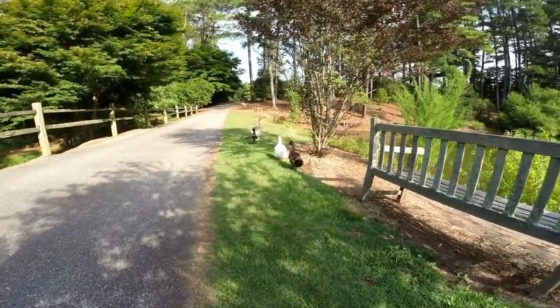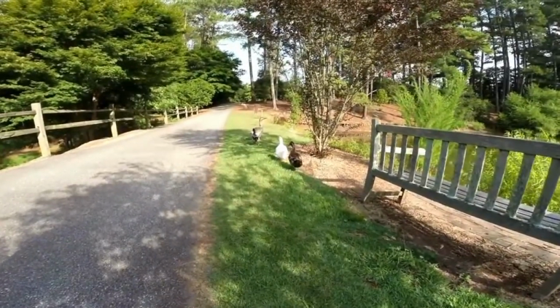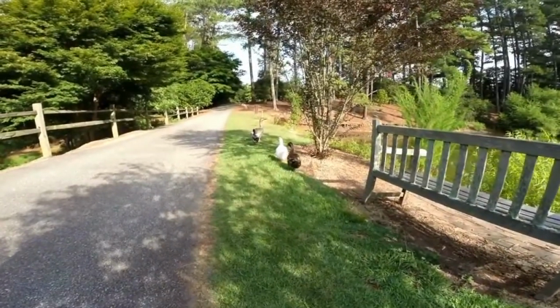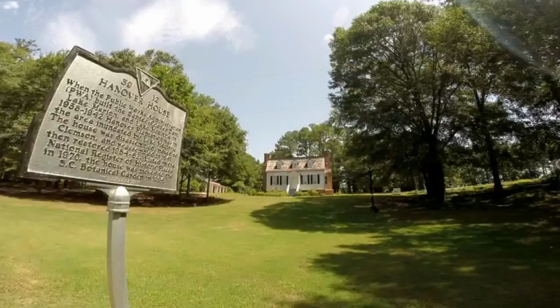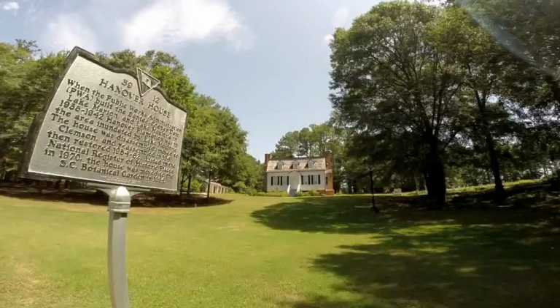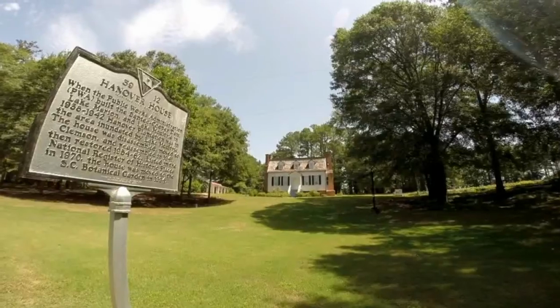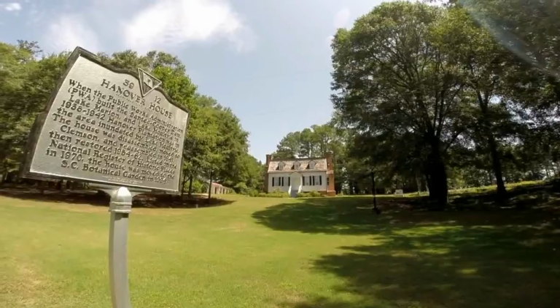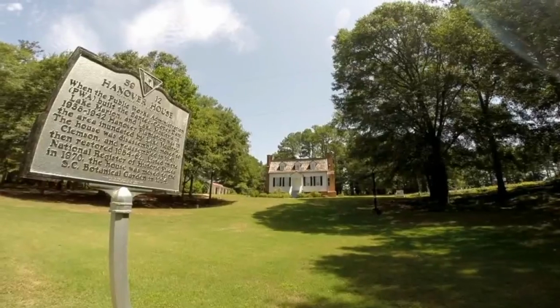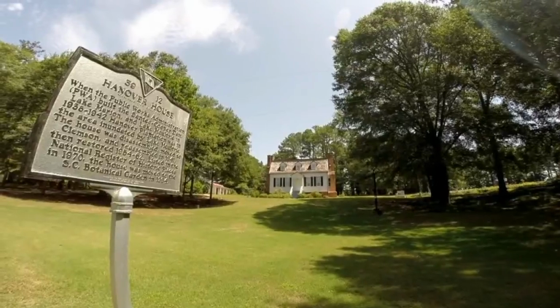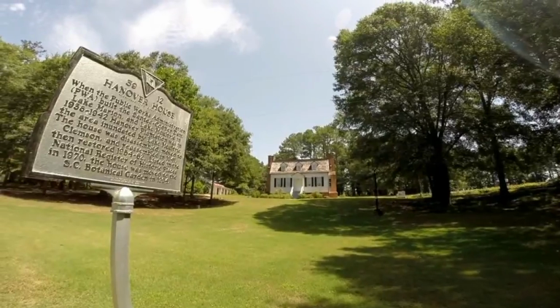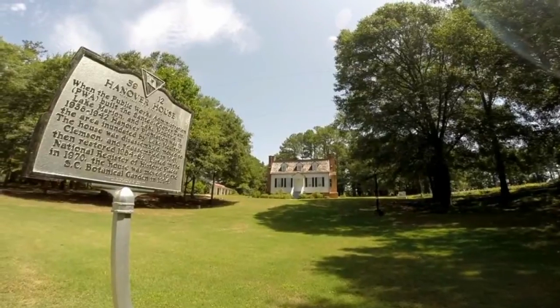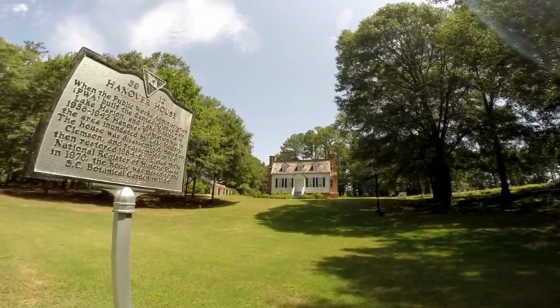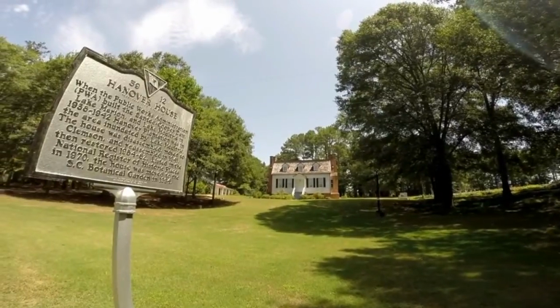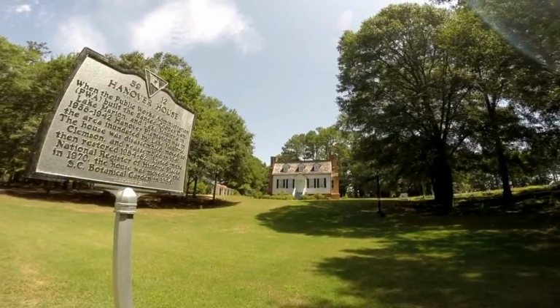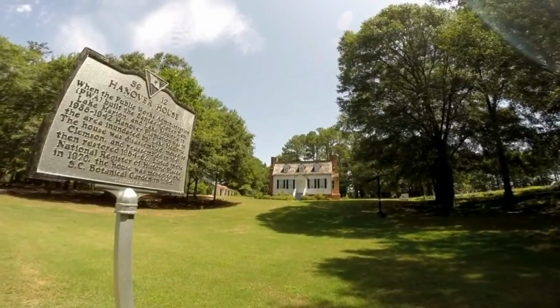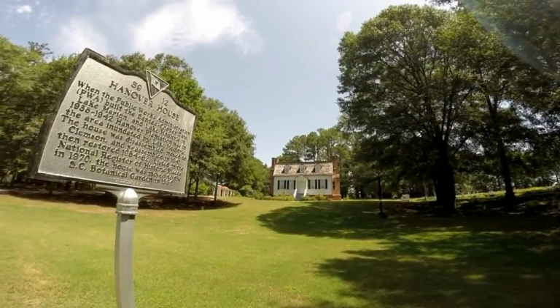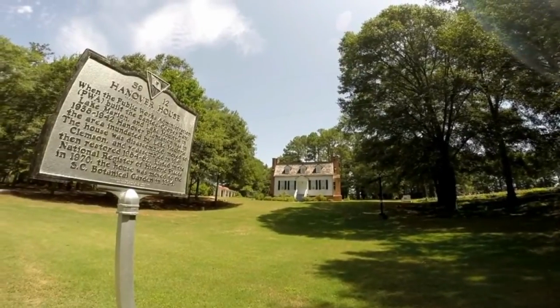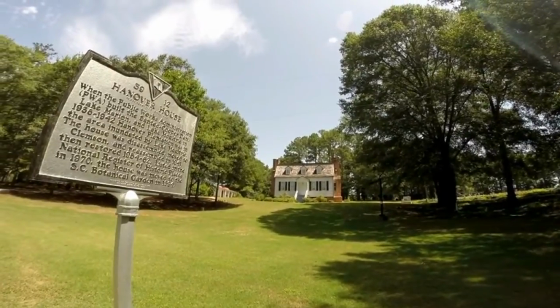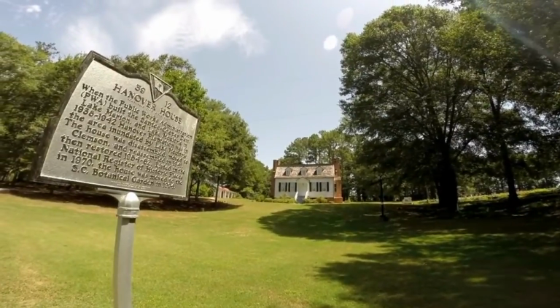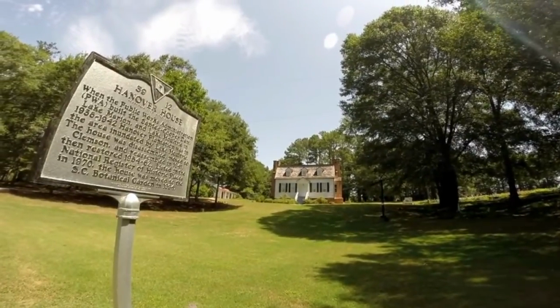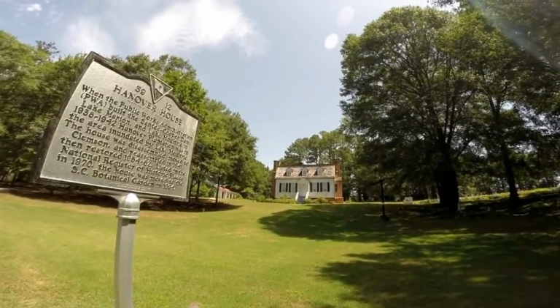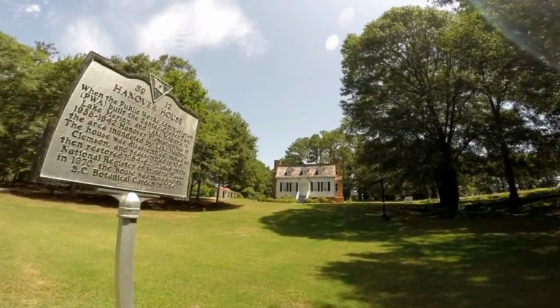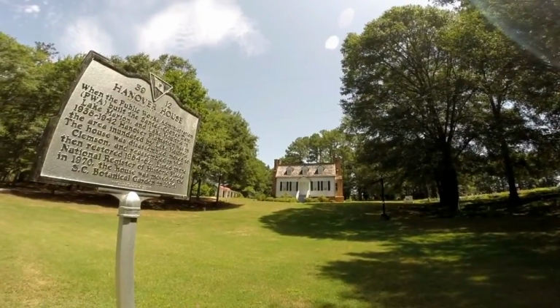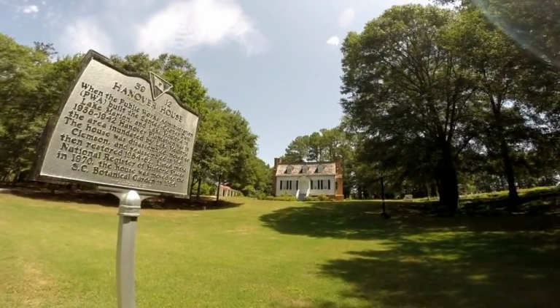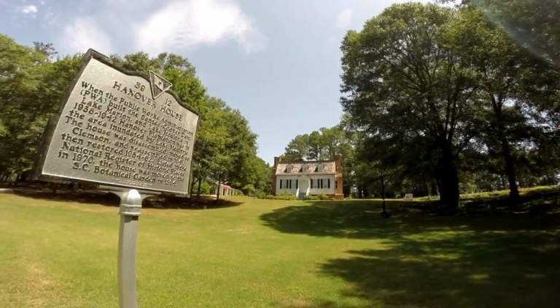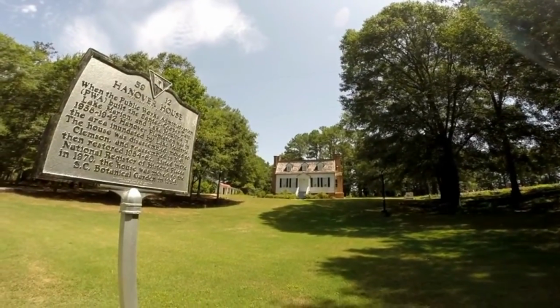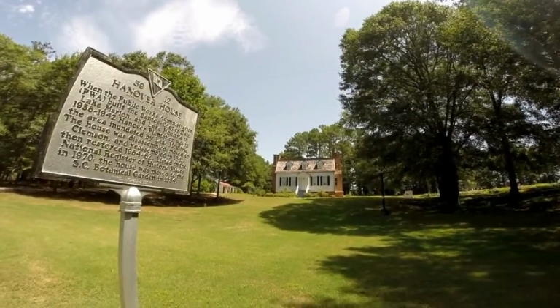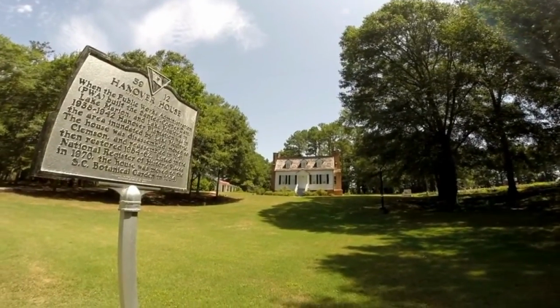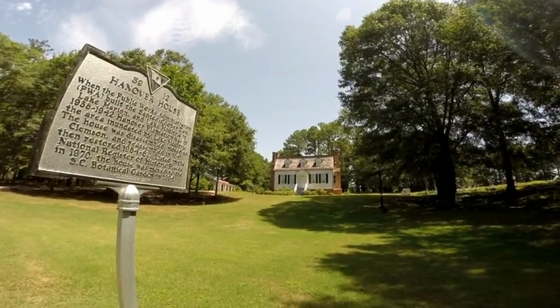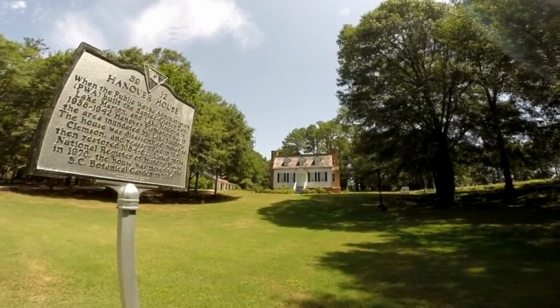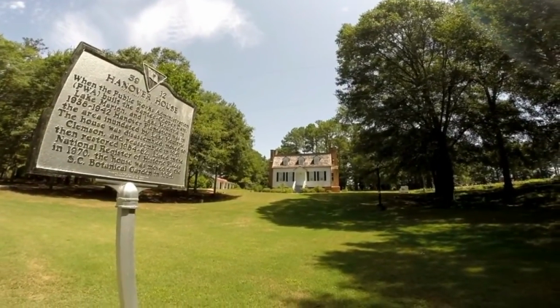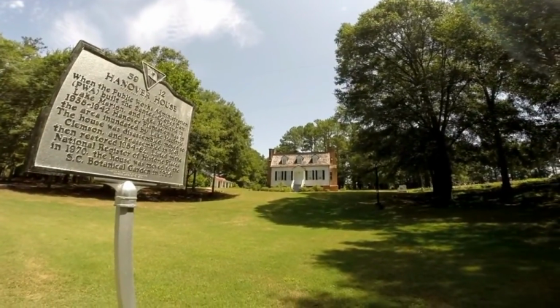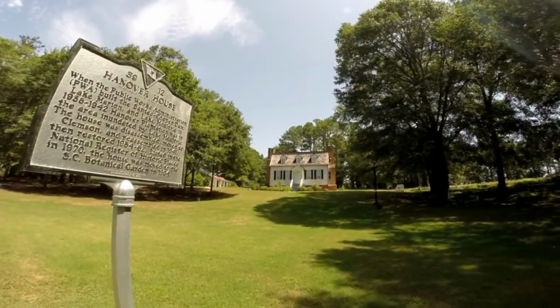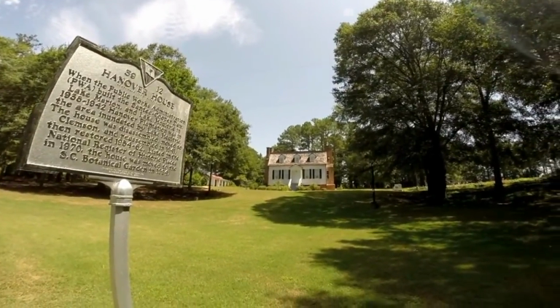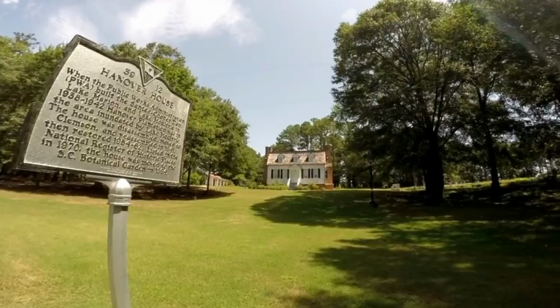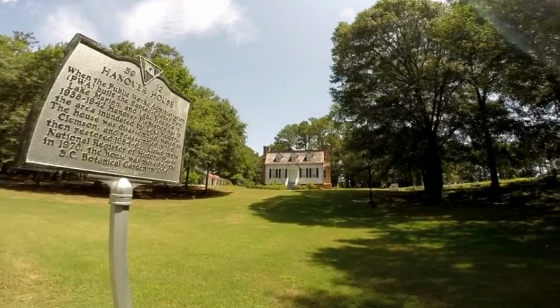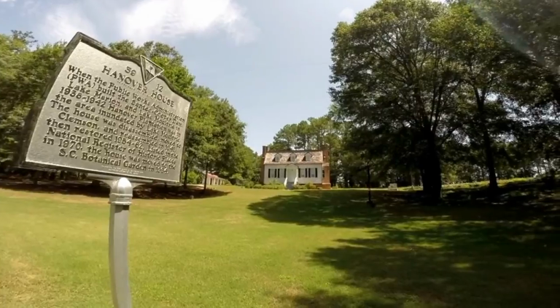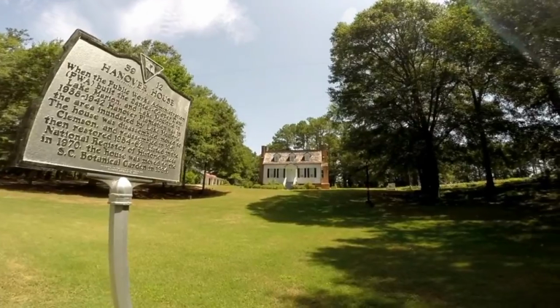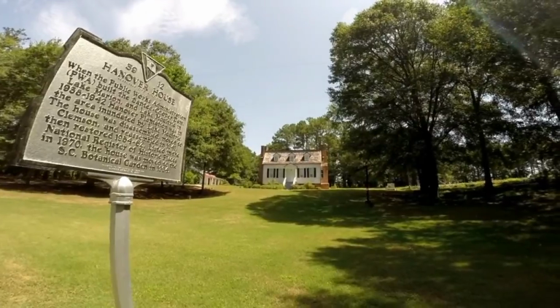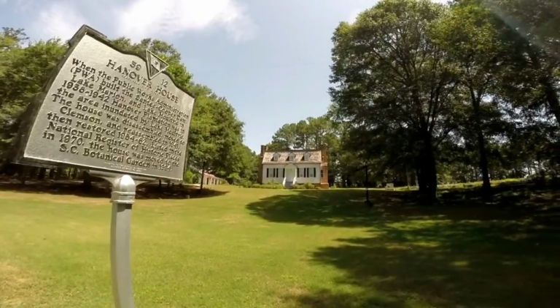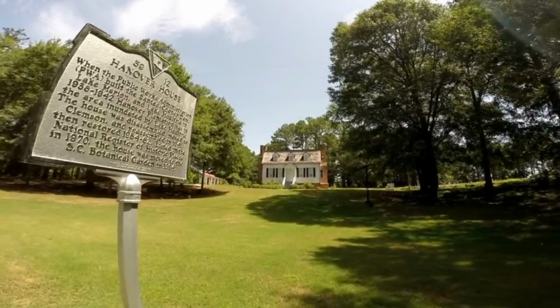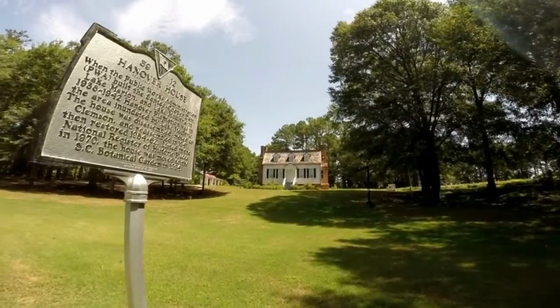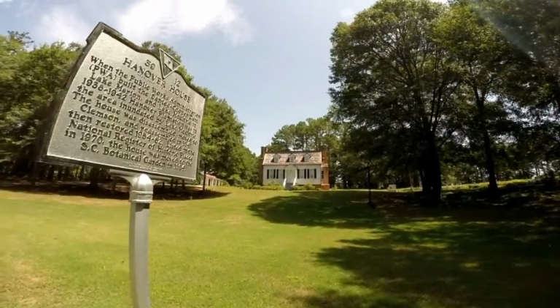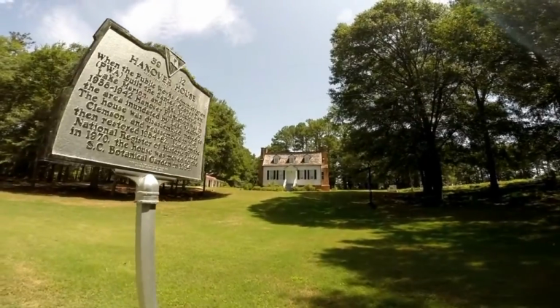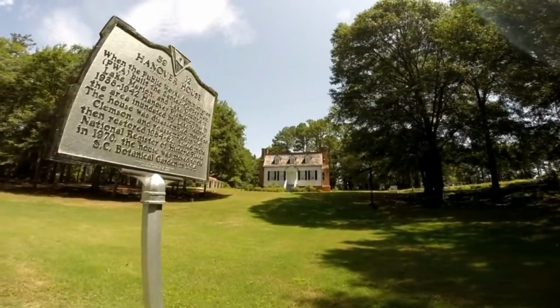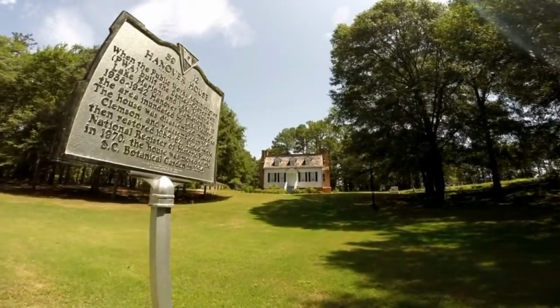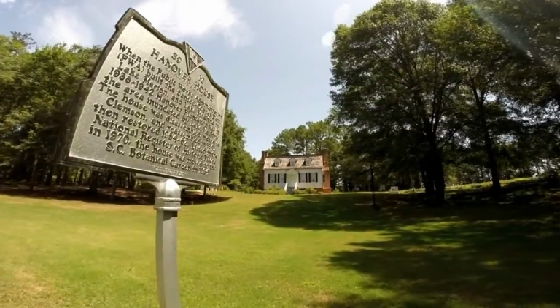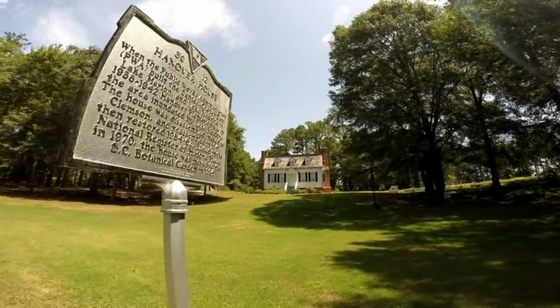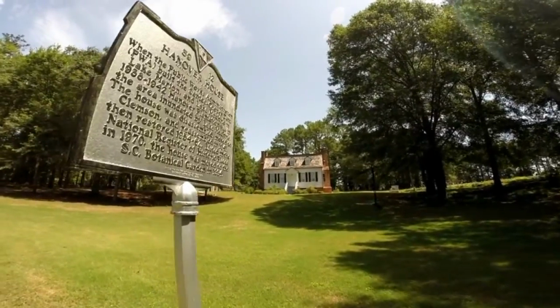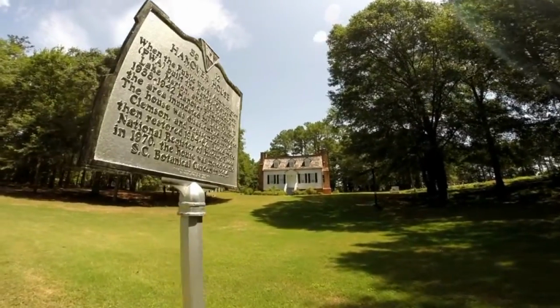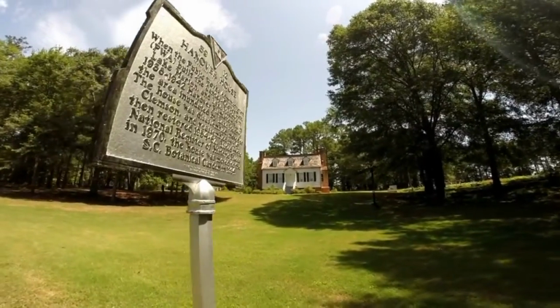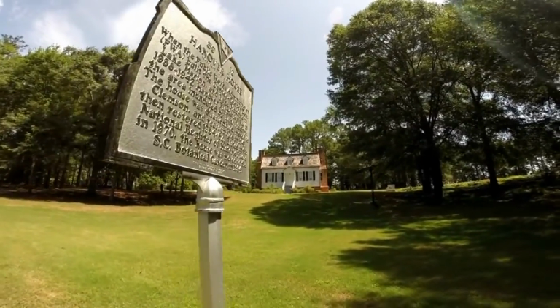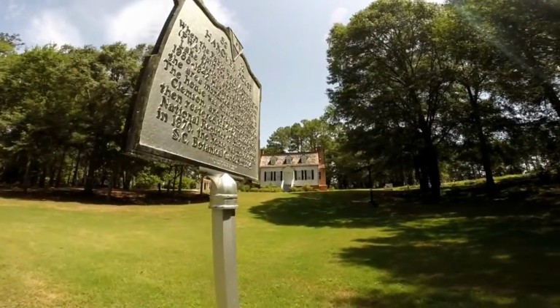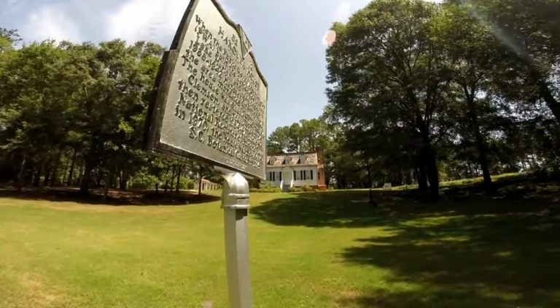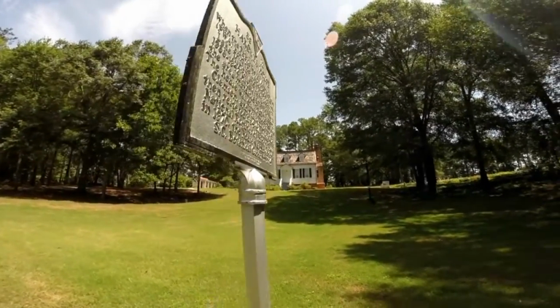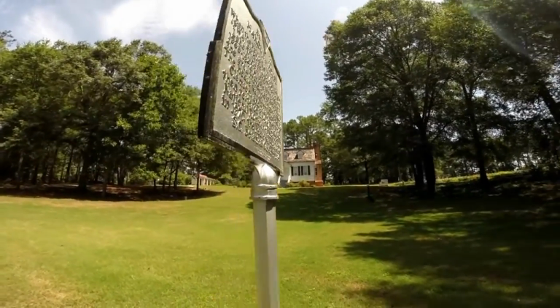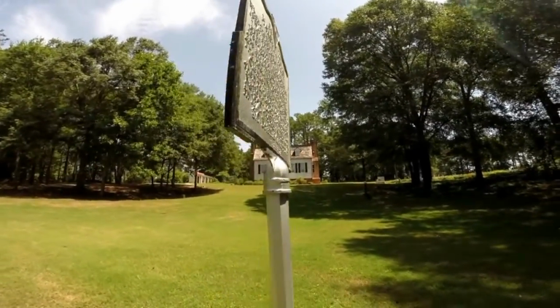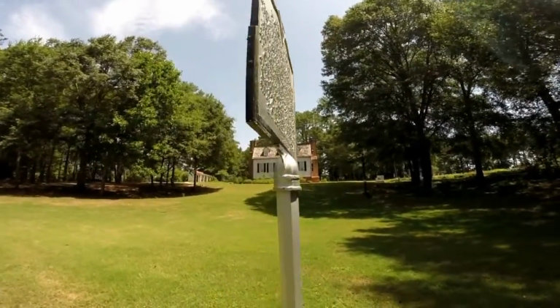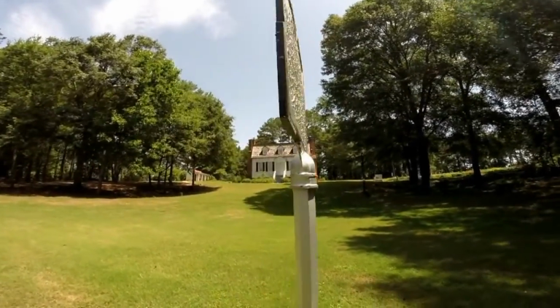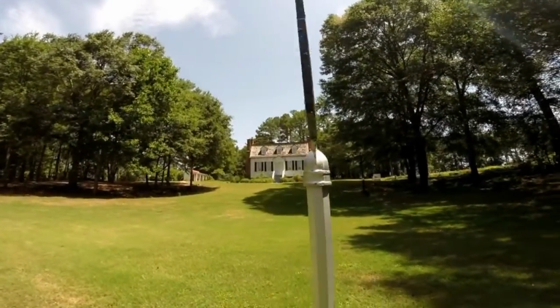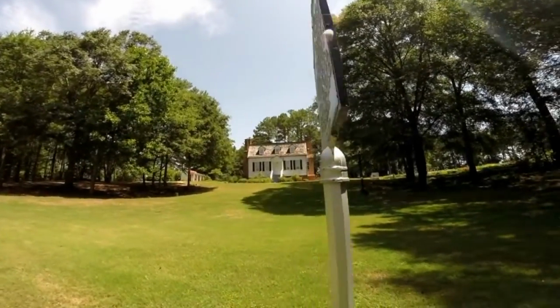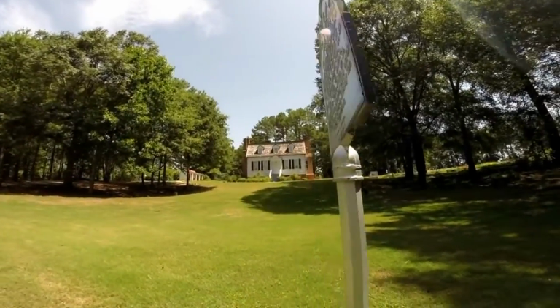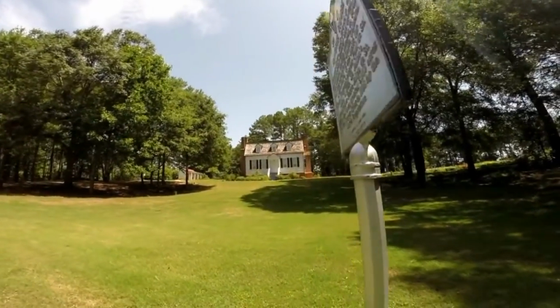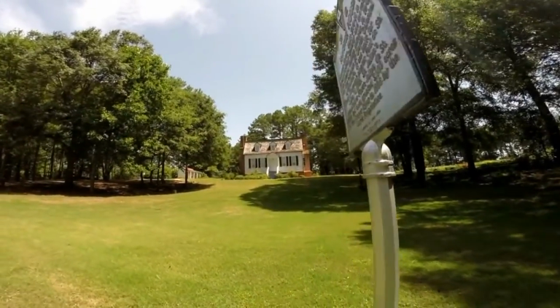The Hanover House, which was built in 1716, is 300 years old this year. The house itself is historic properties.